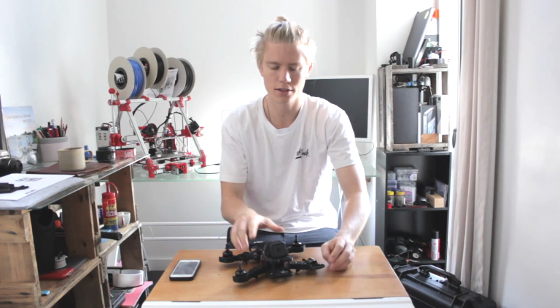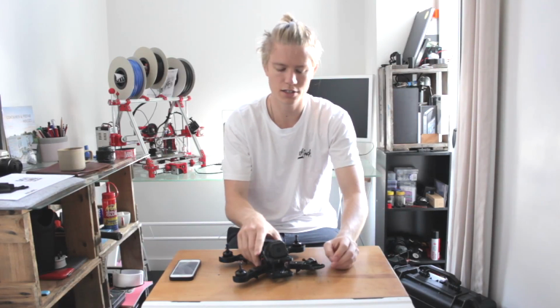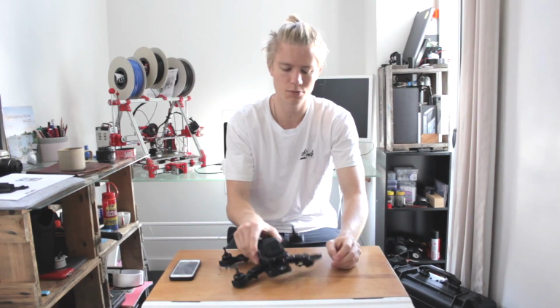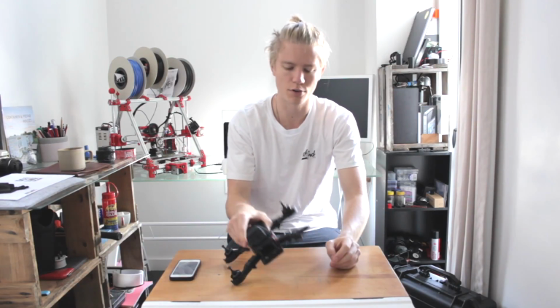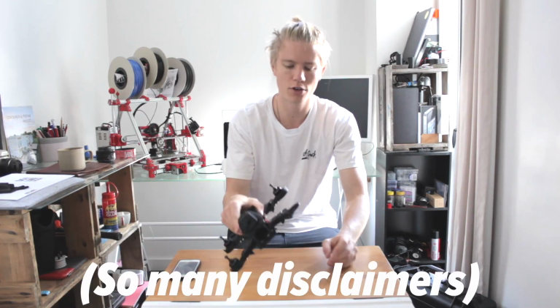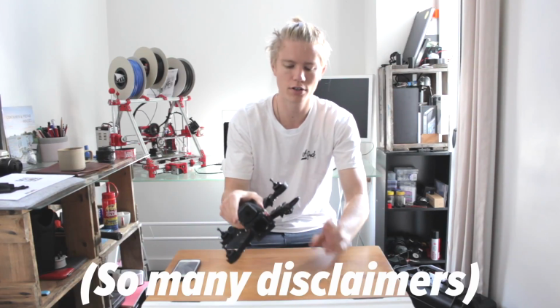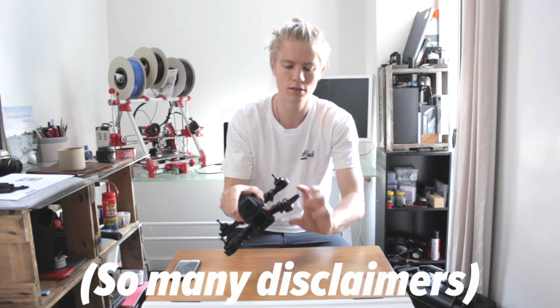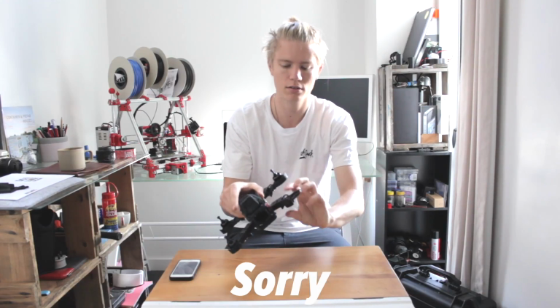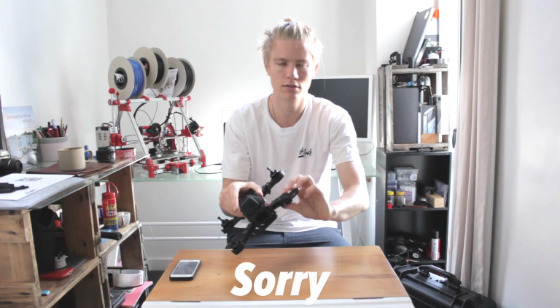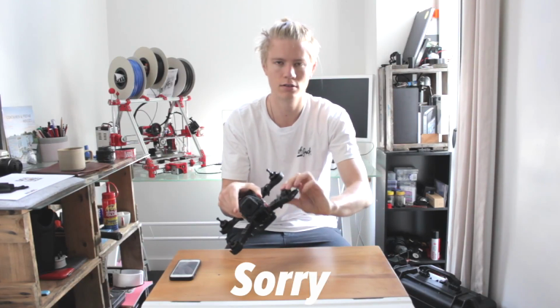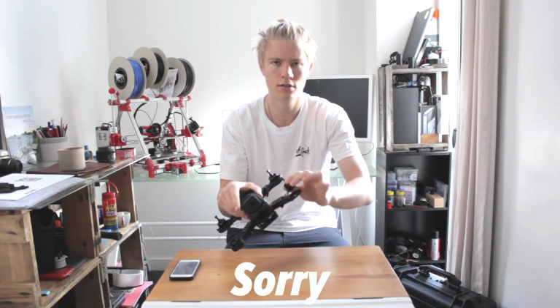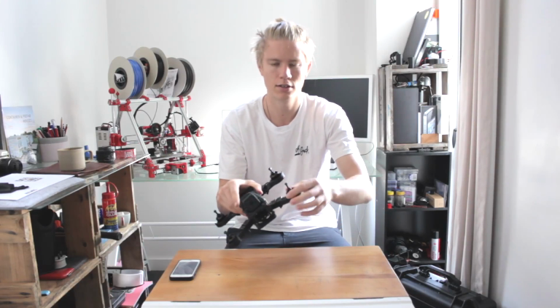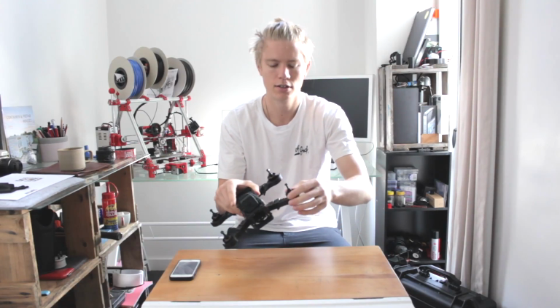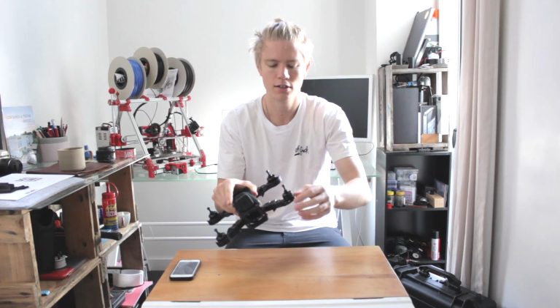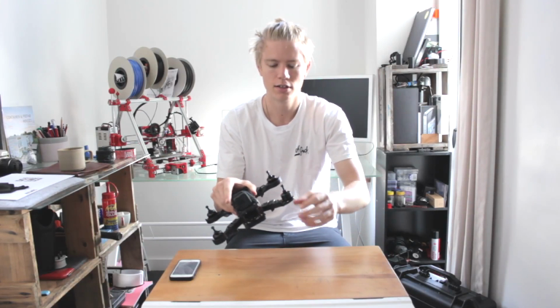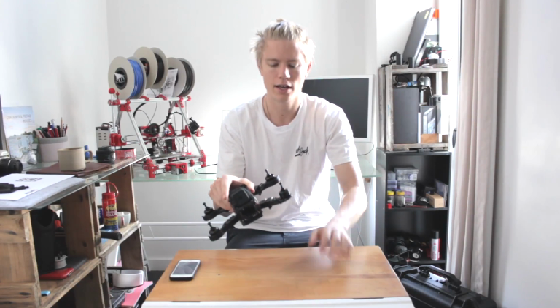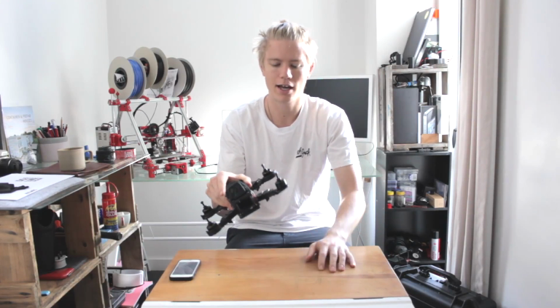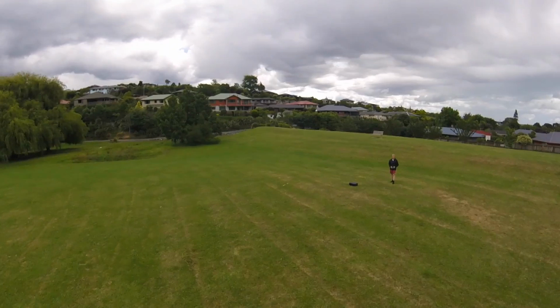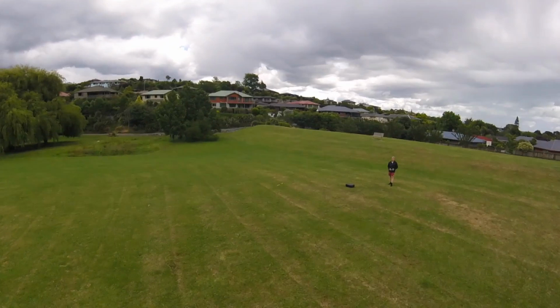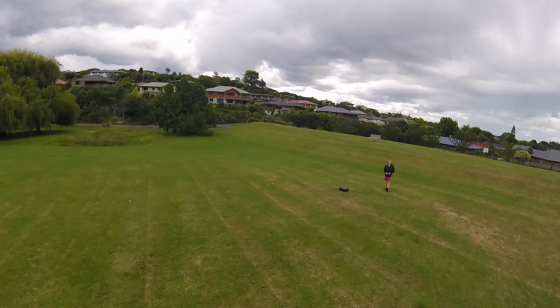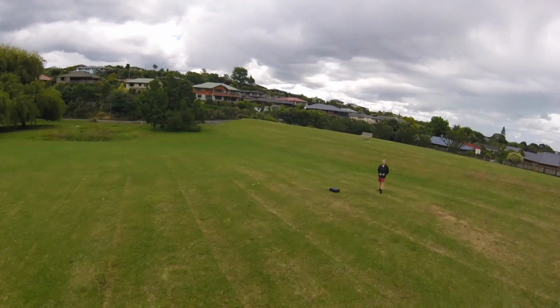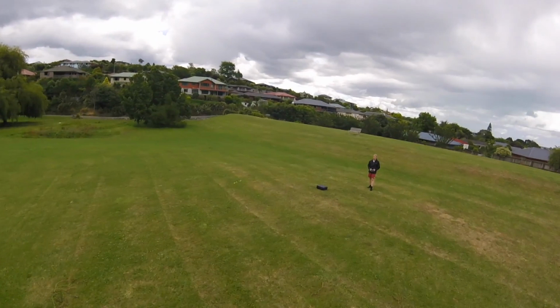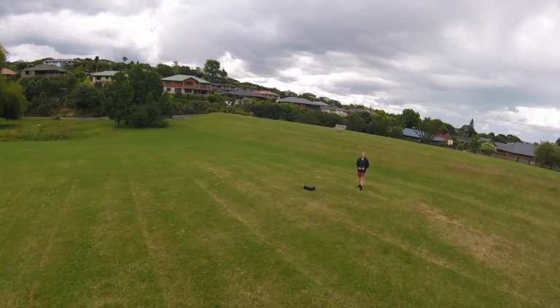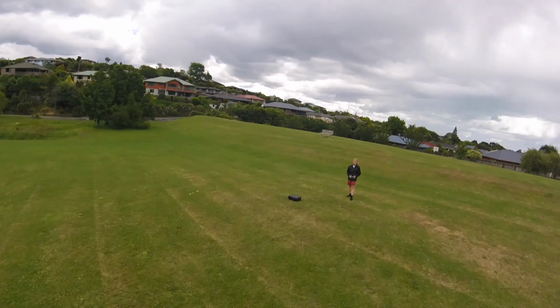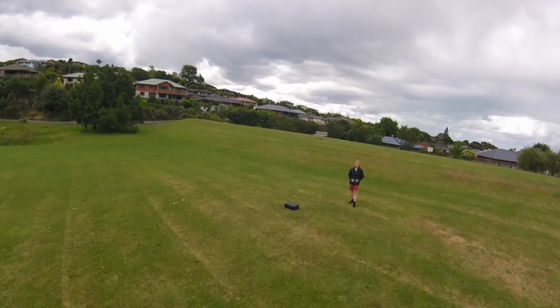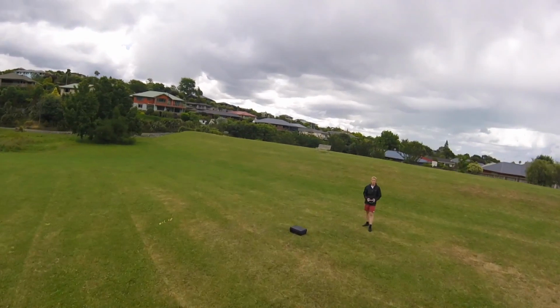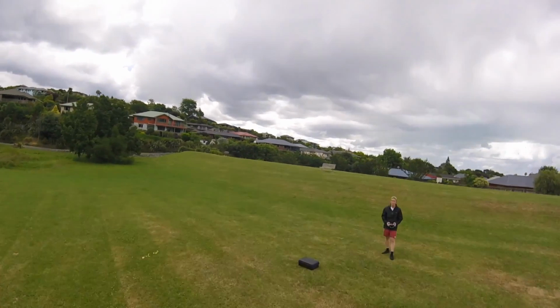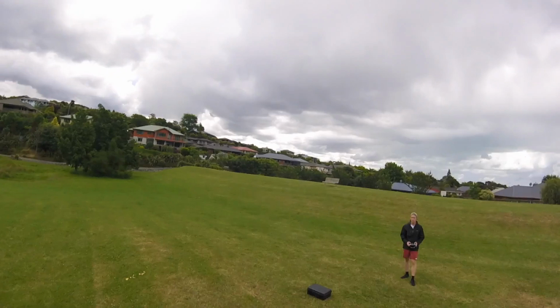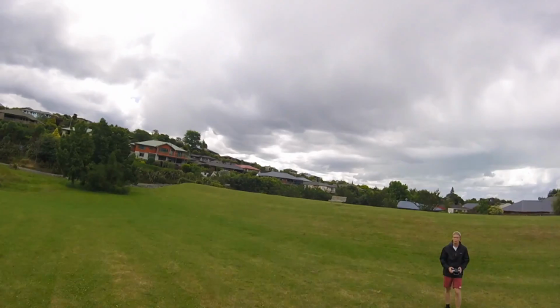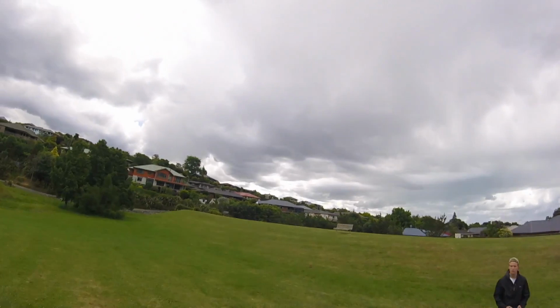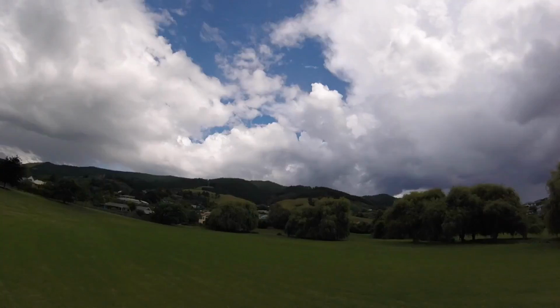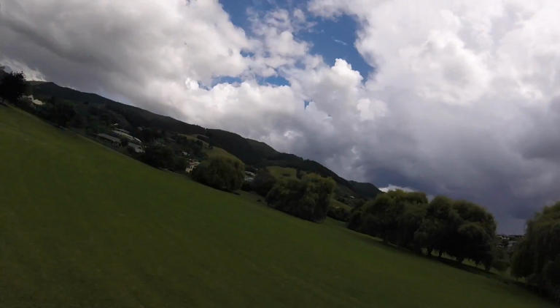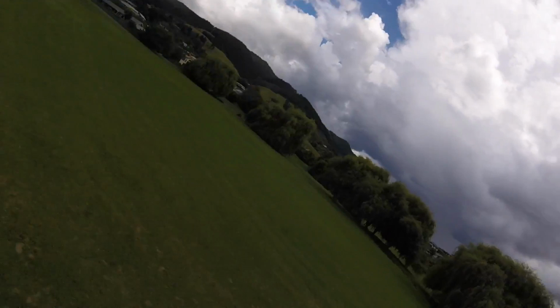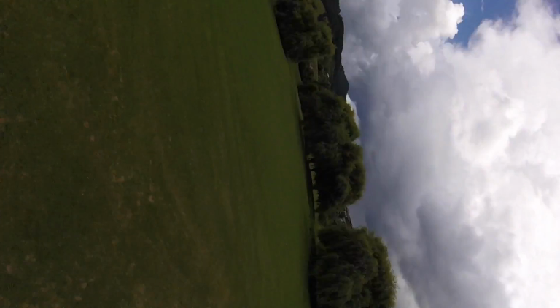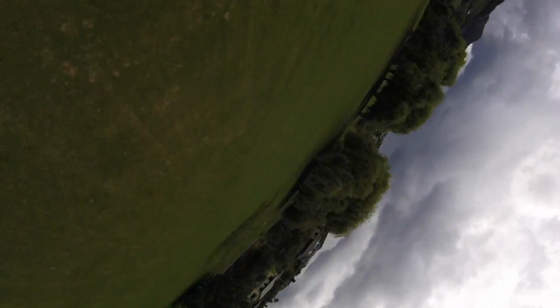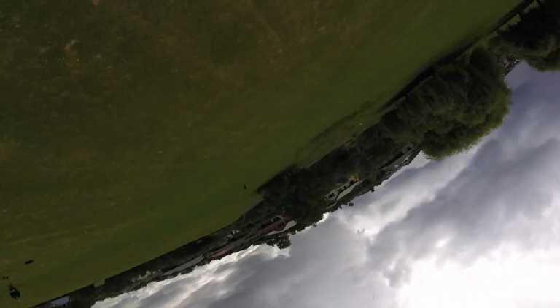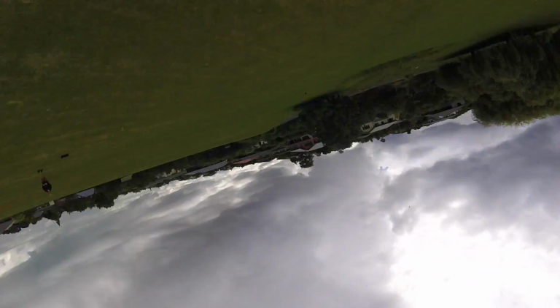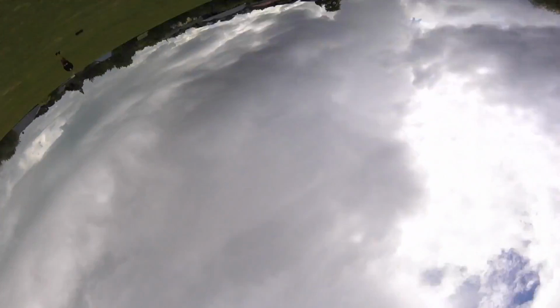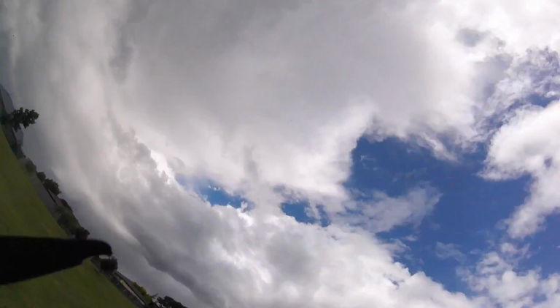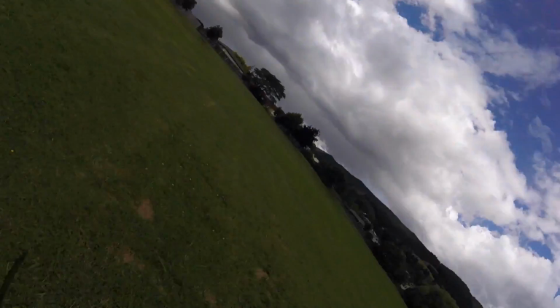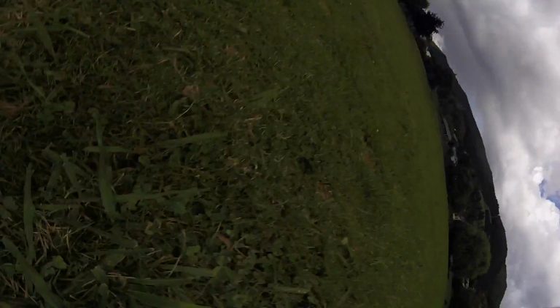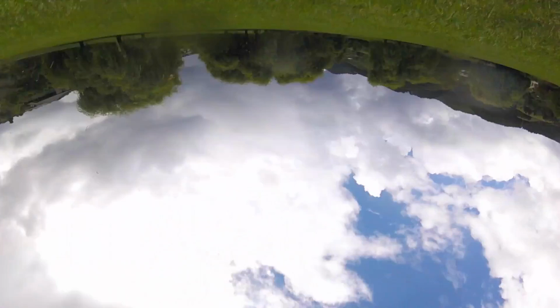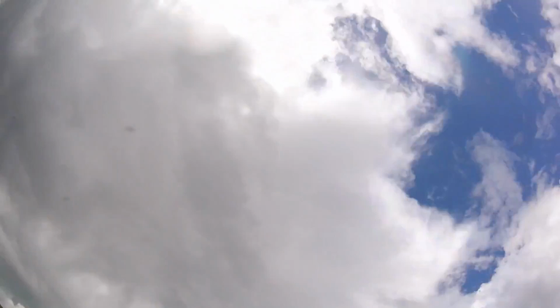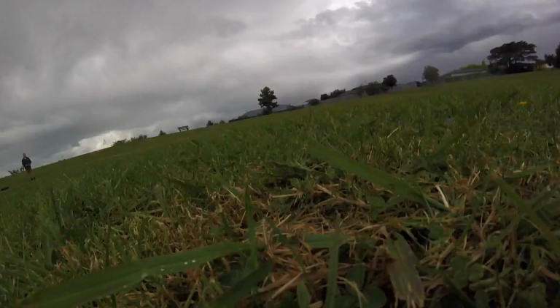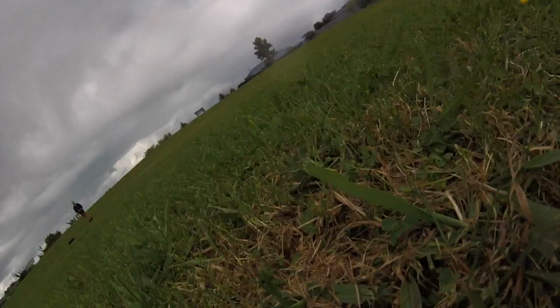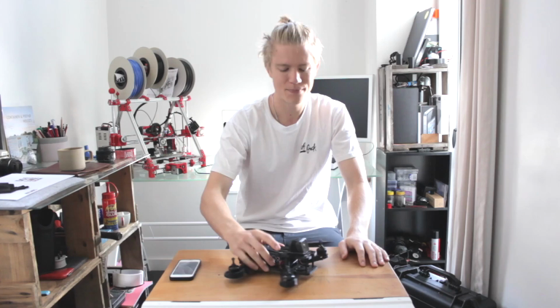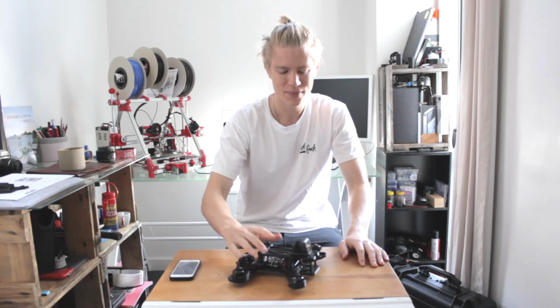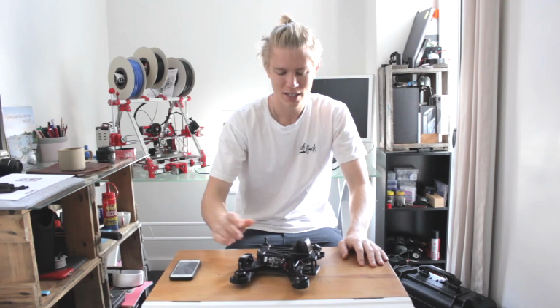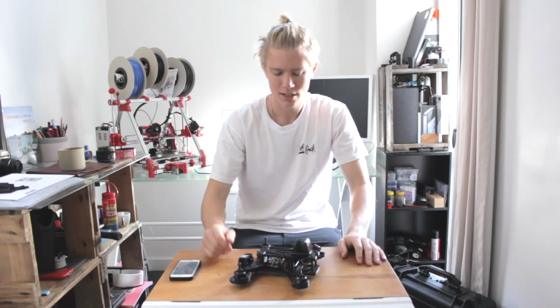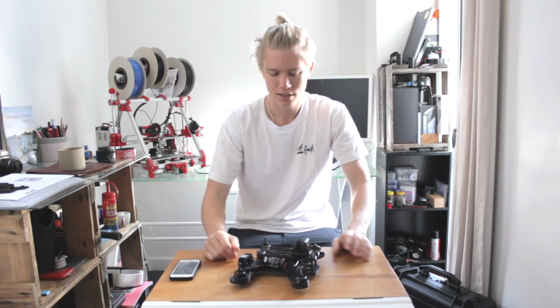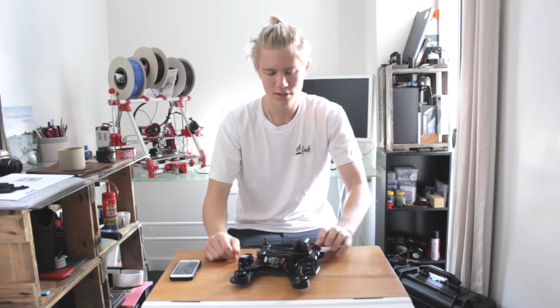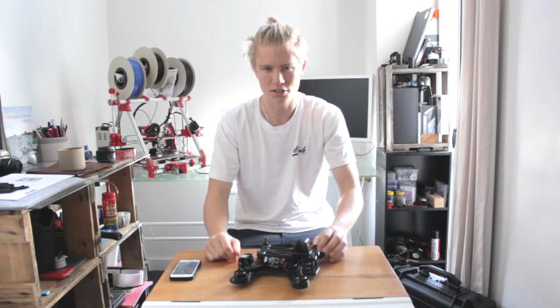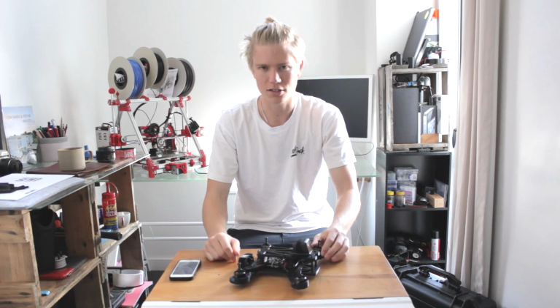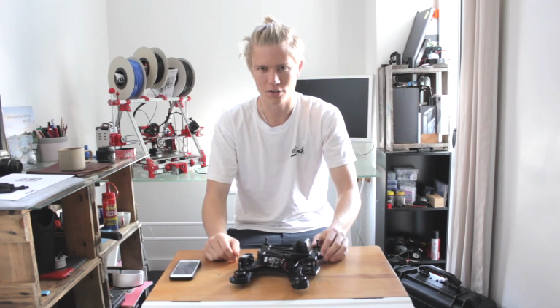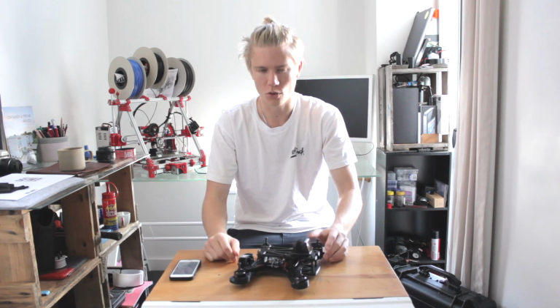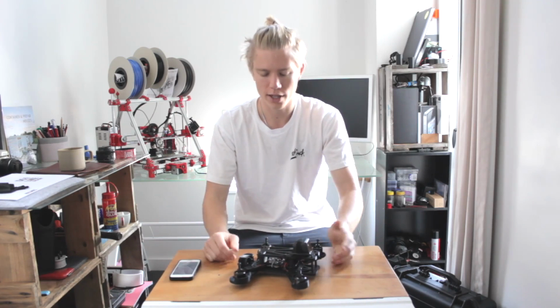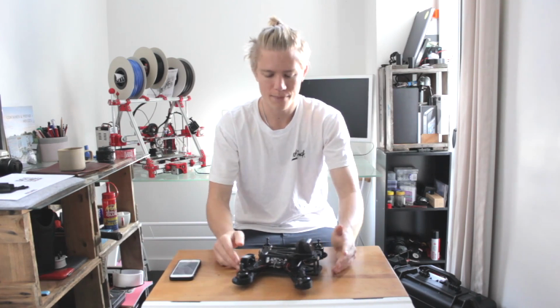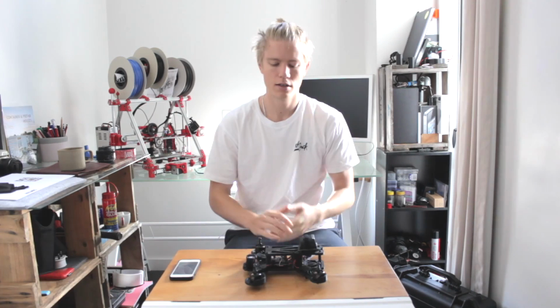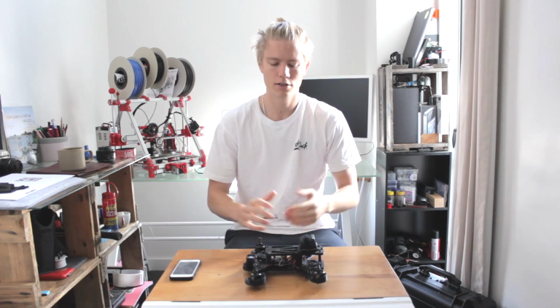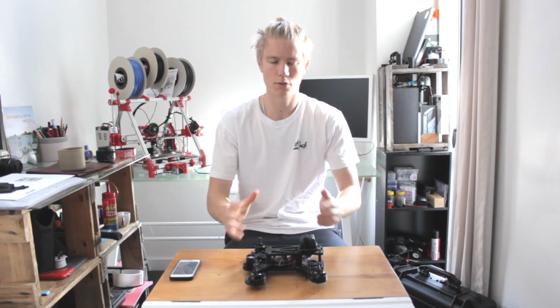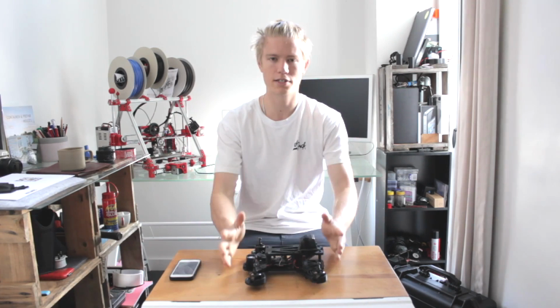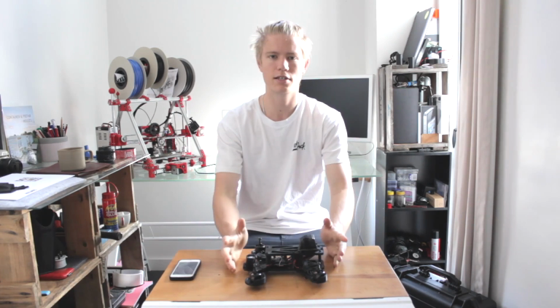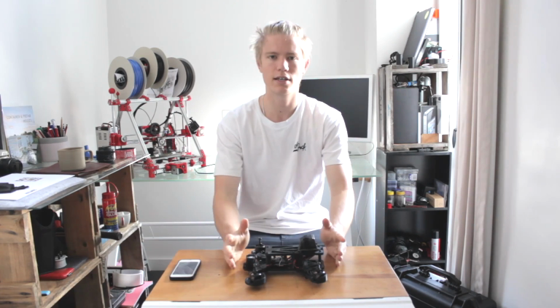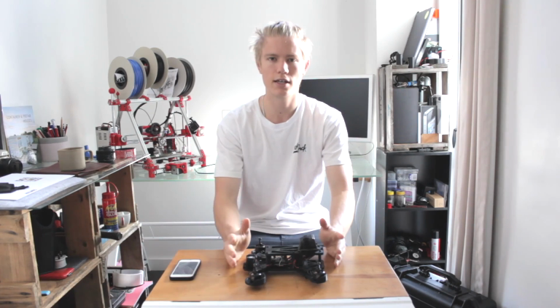This part is broken — I haven't fixed it from my last crash. Just ignore that.